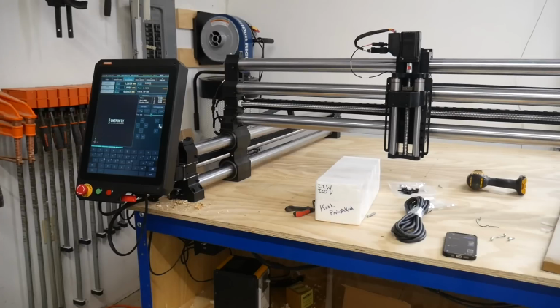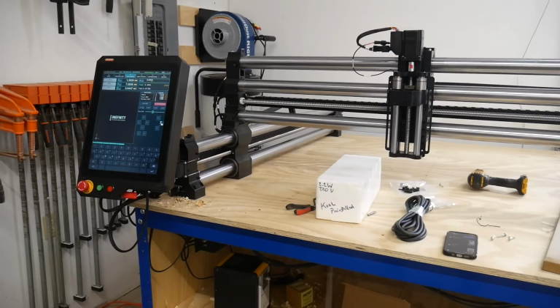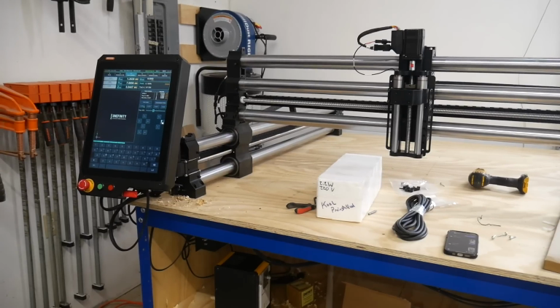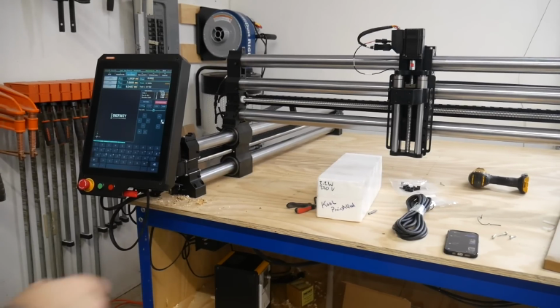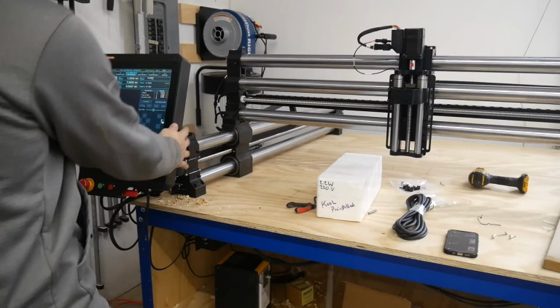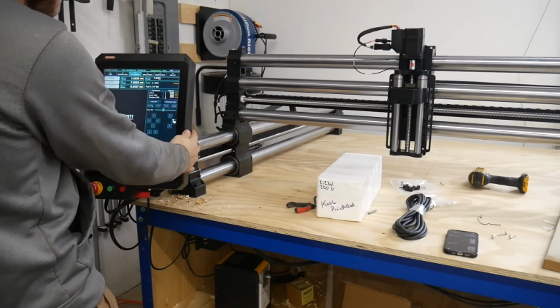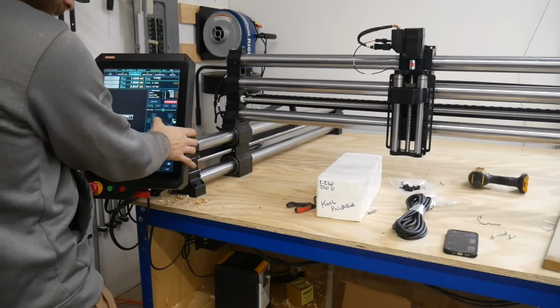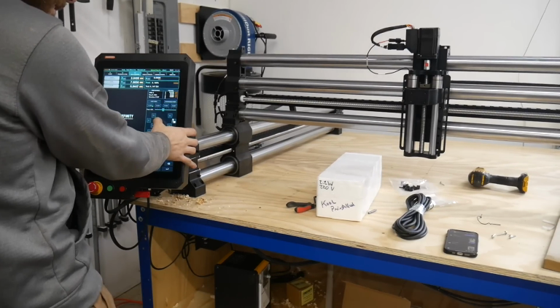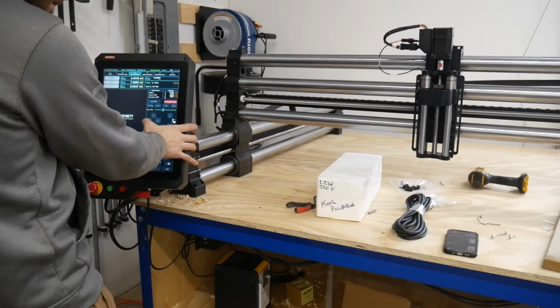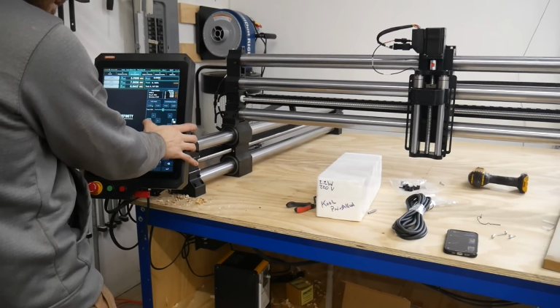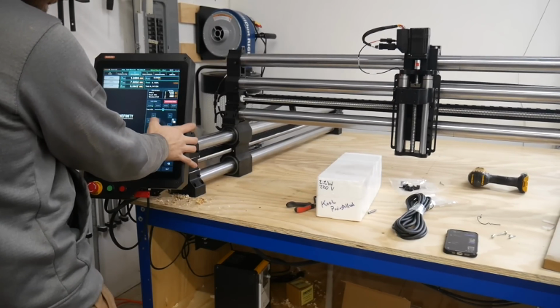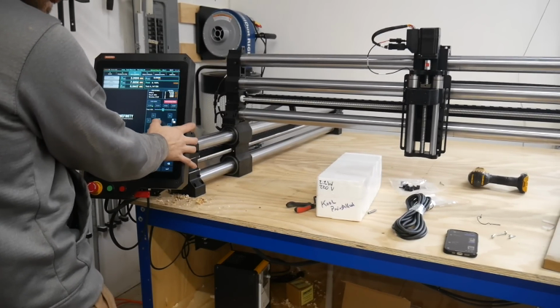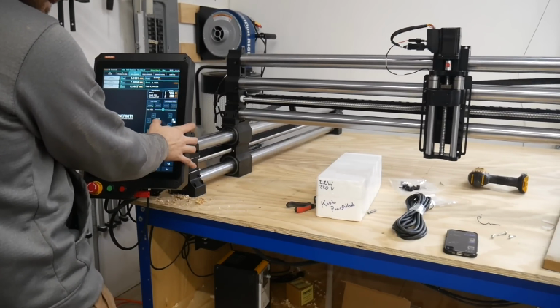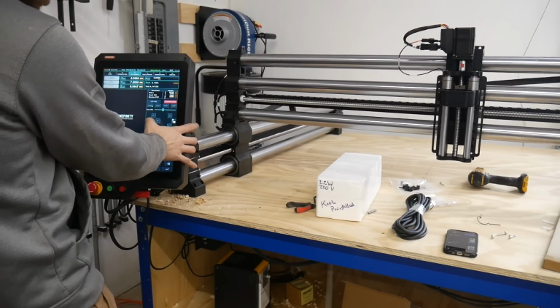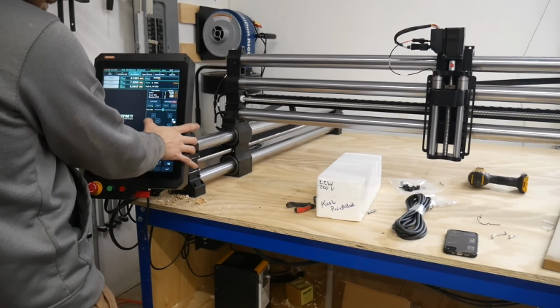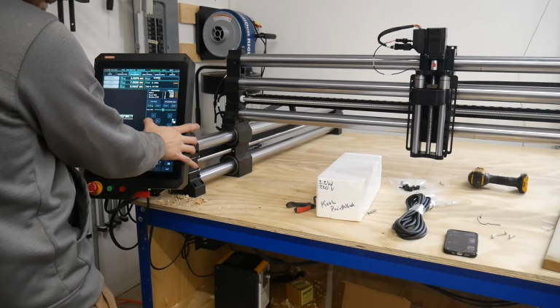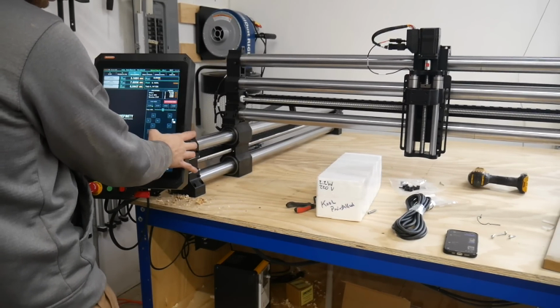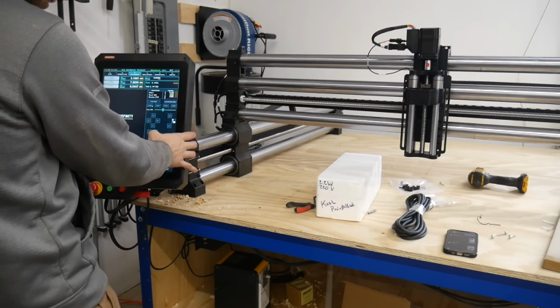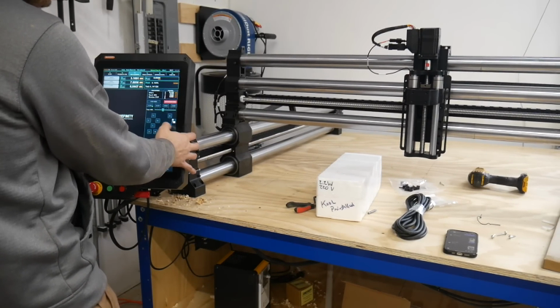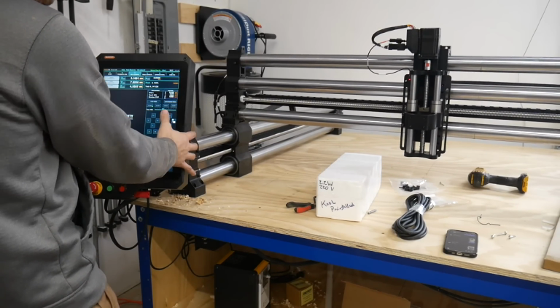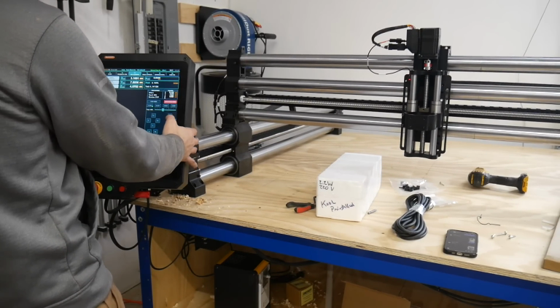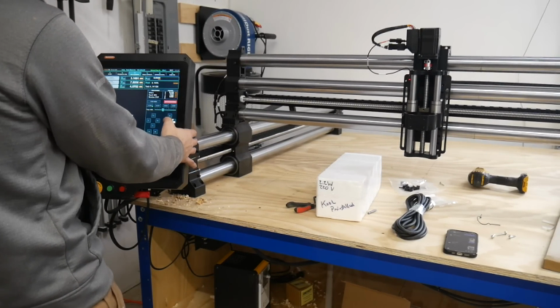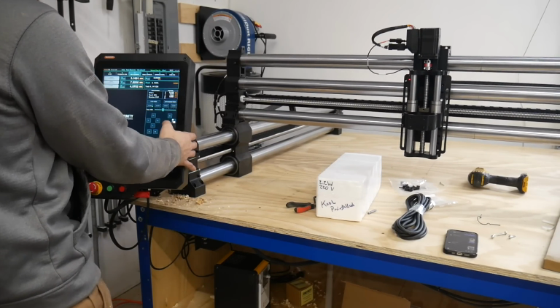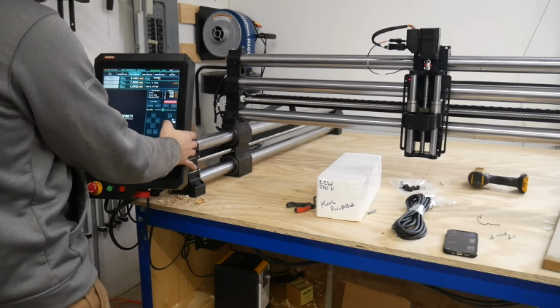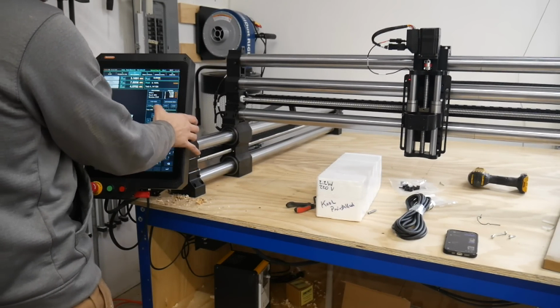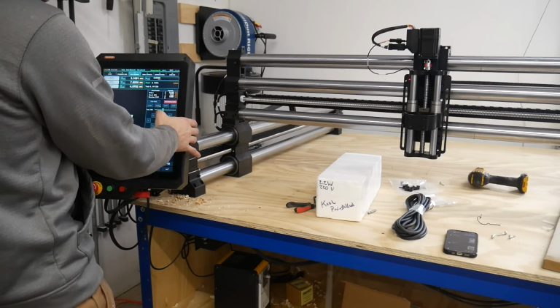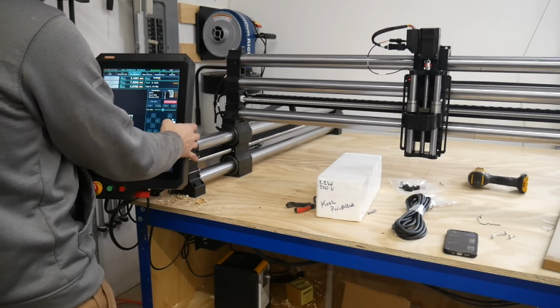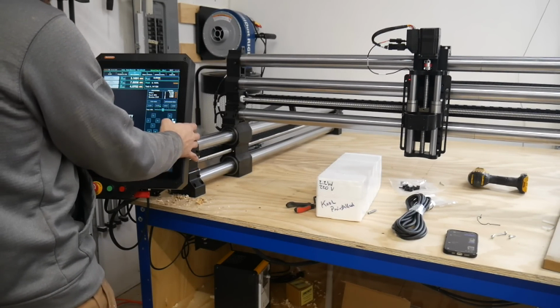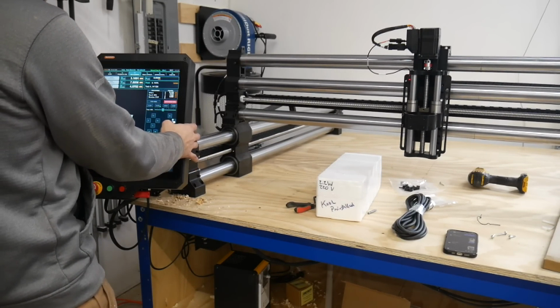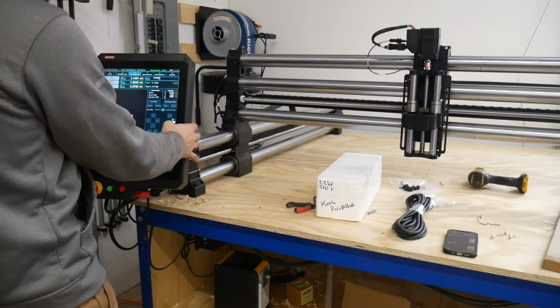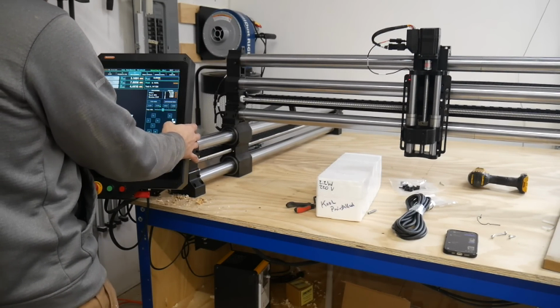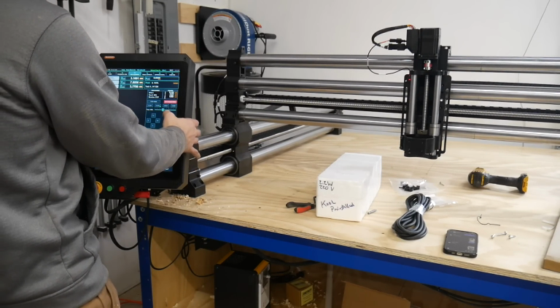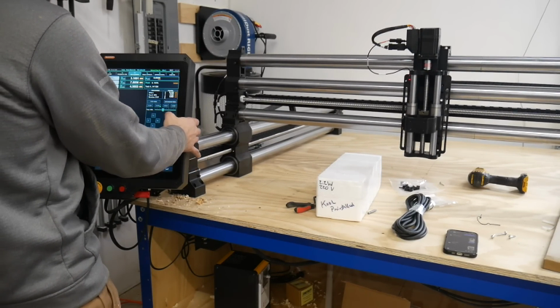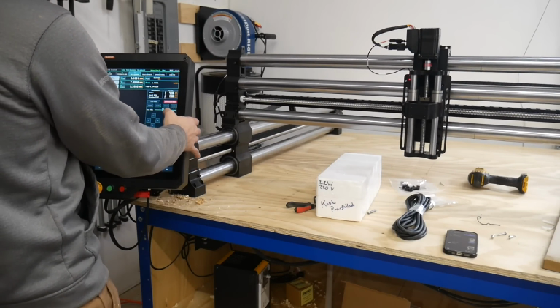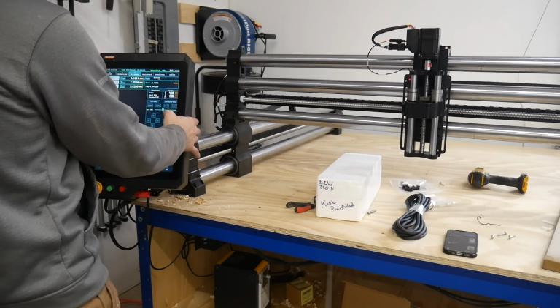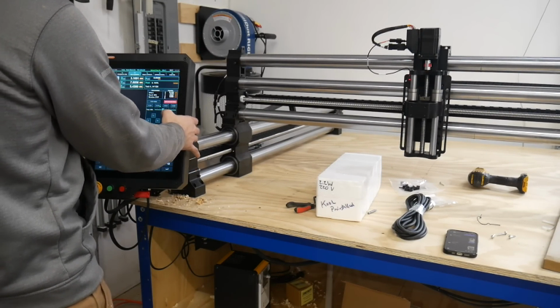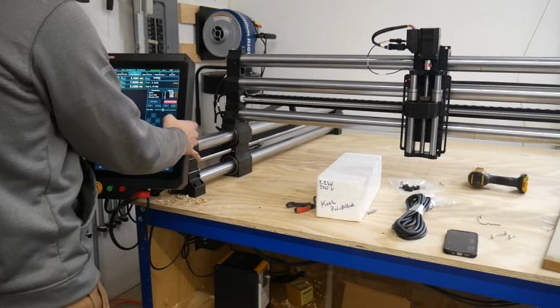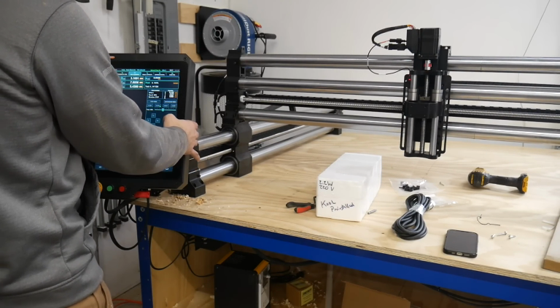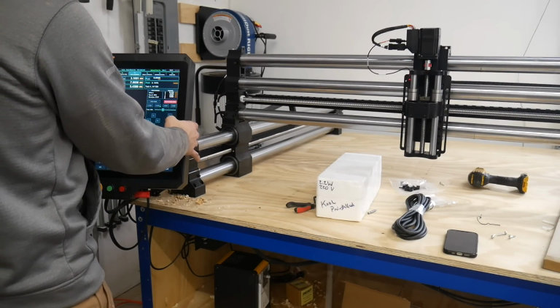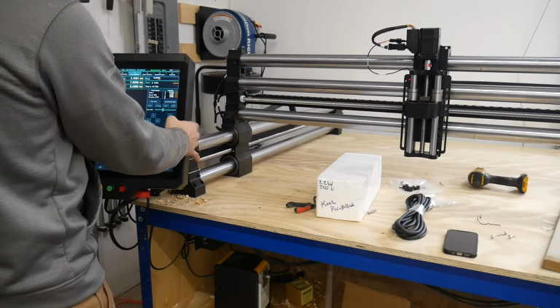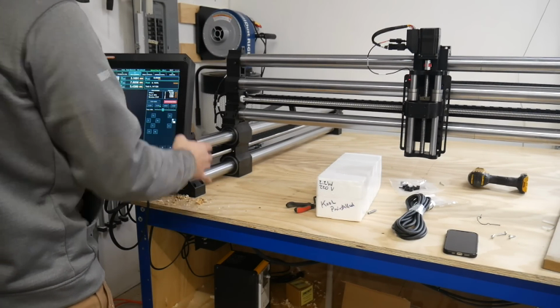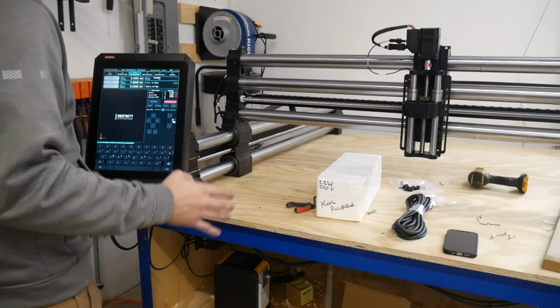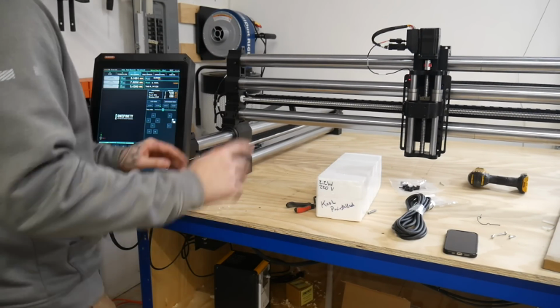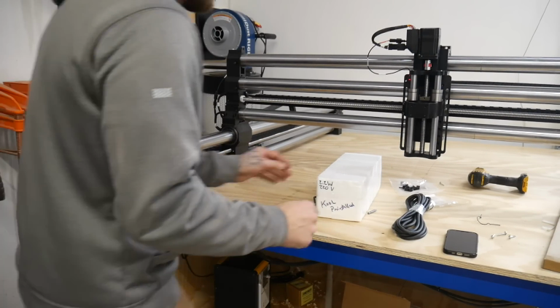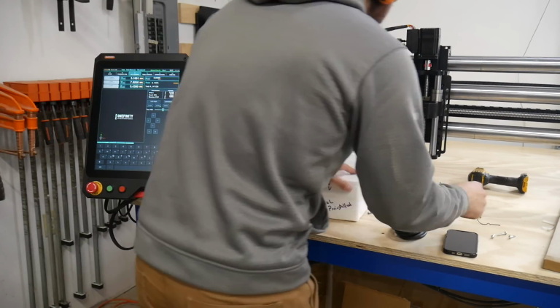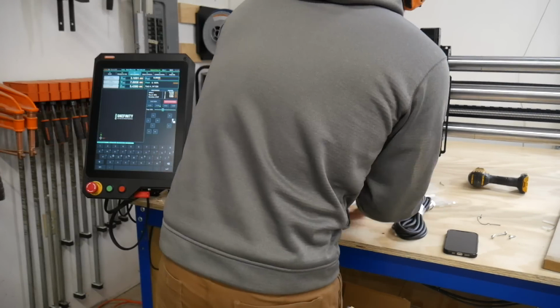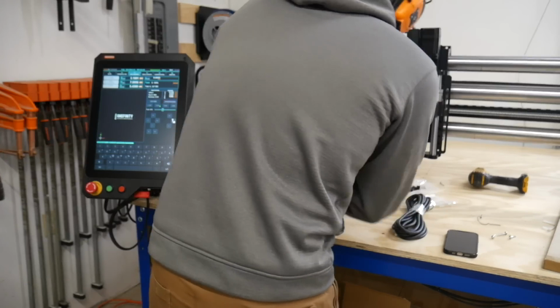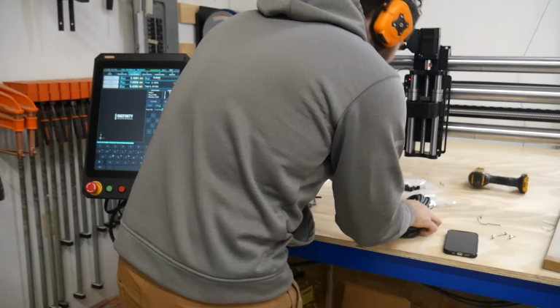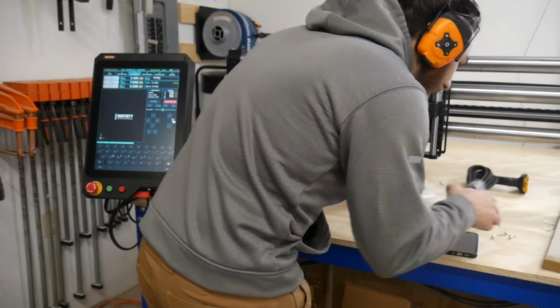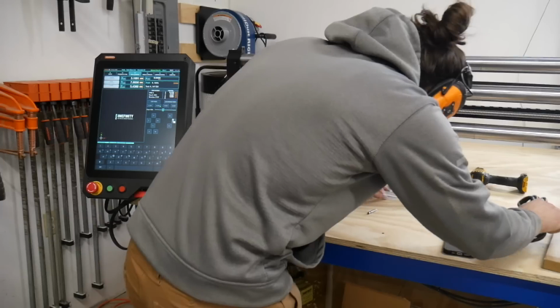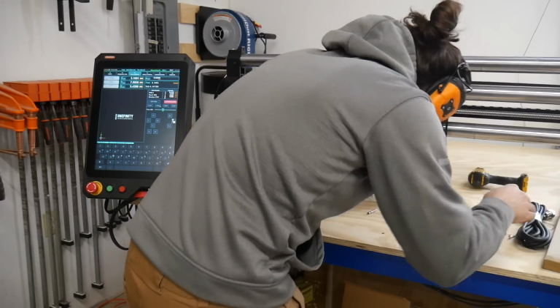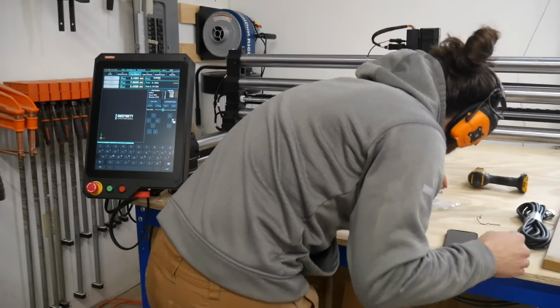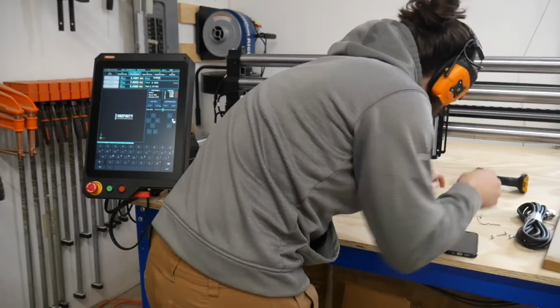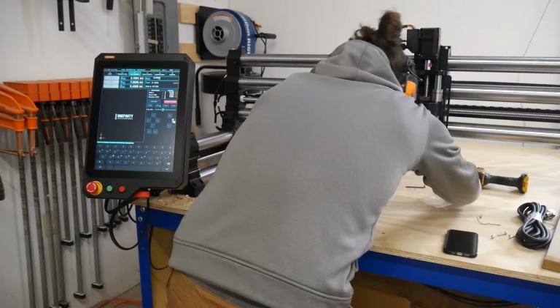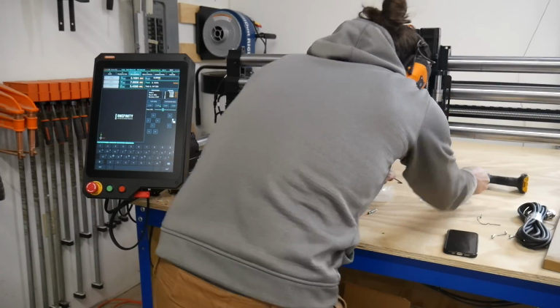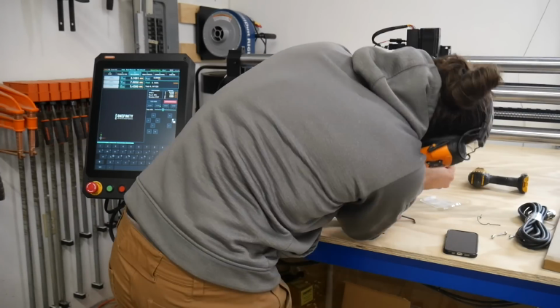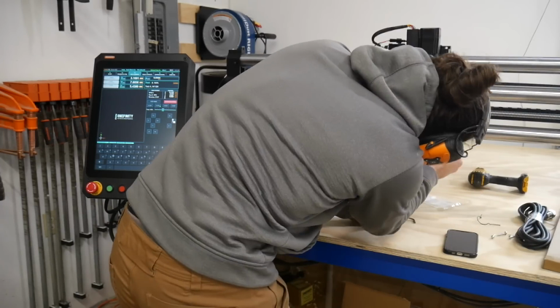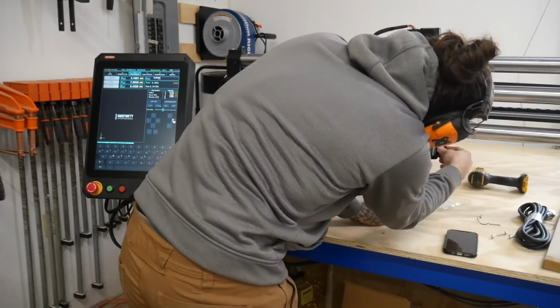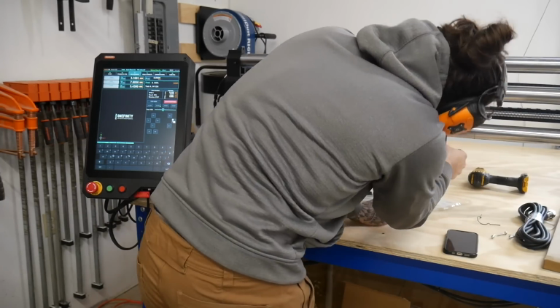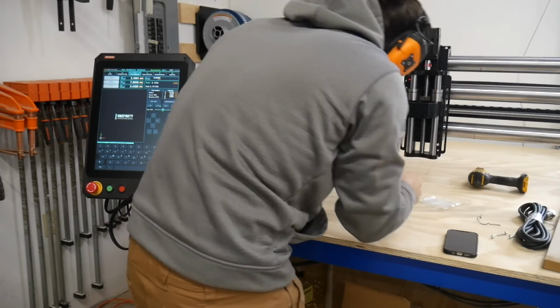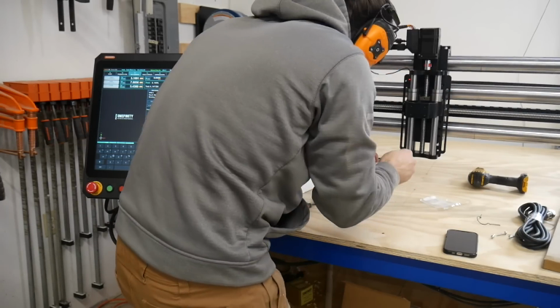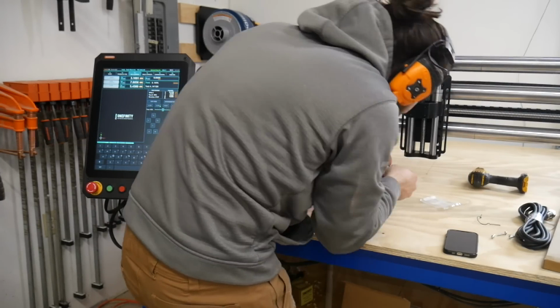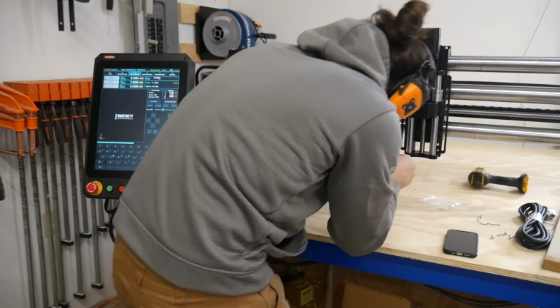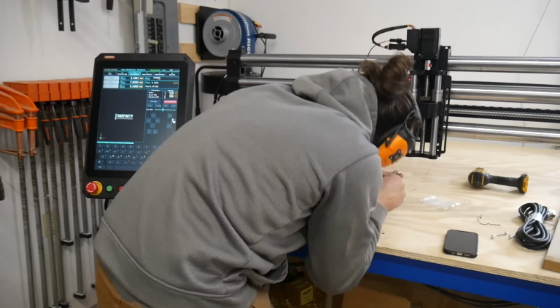Now that everything's plugged in, we'll do a quick test to make sure all the motors and everything are running how they should. Everything seemed to be right, so let's move on to the PWN spindle.